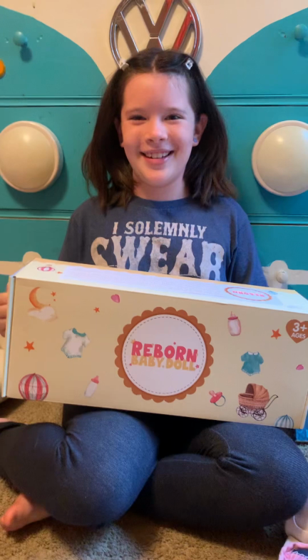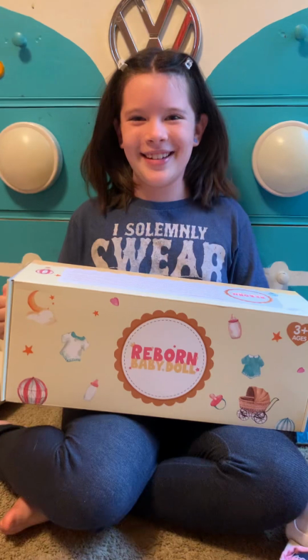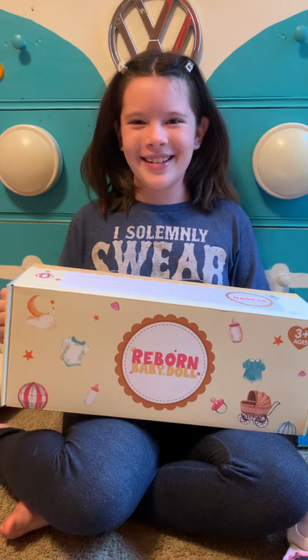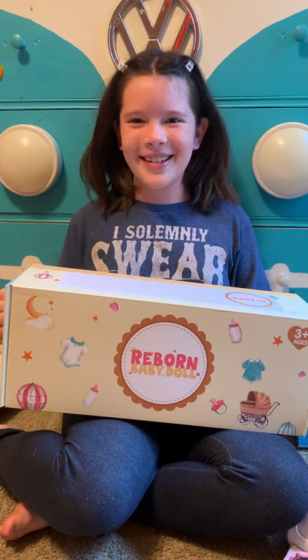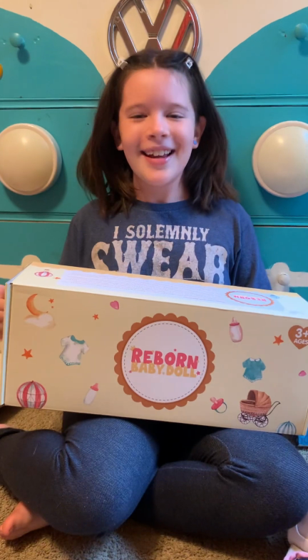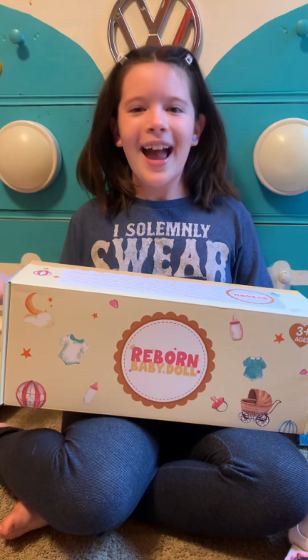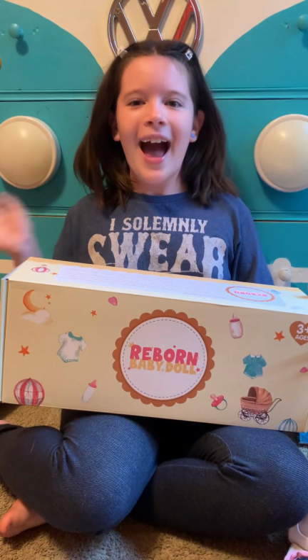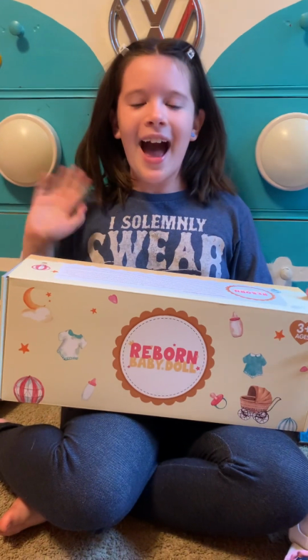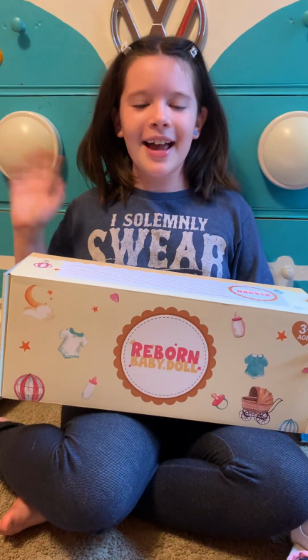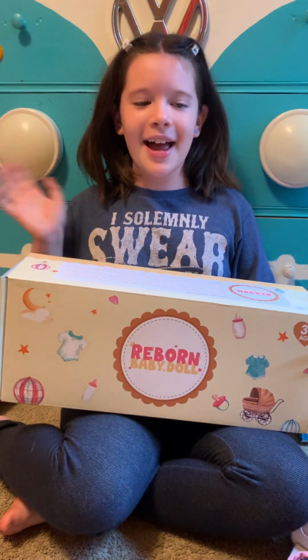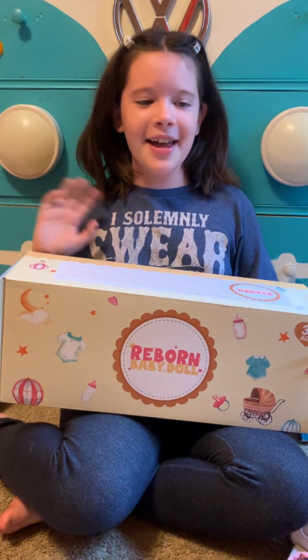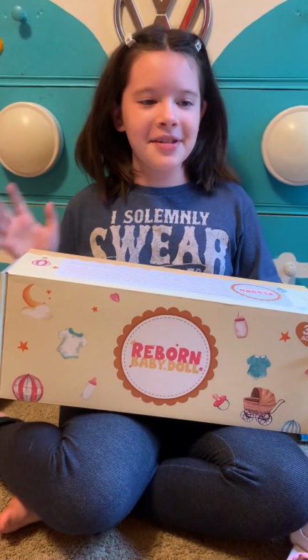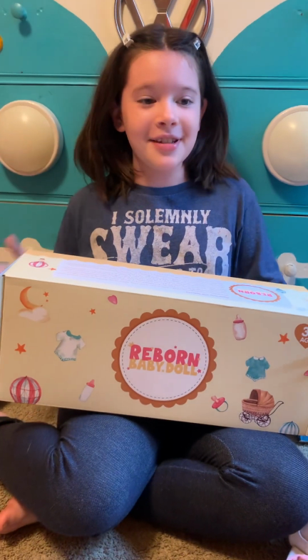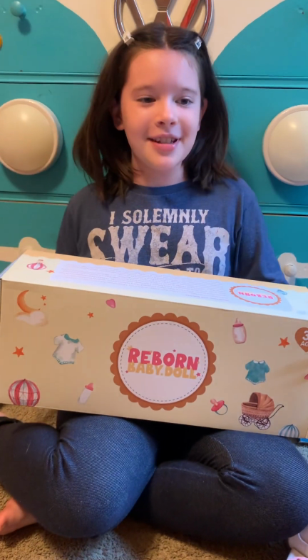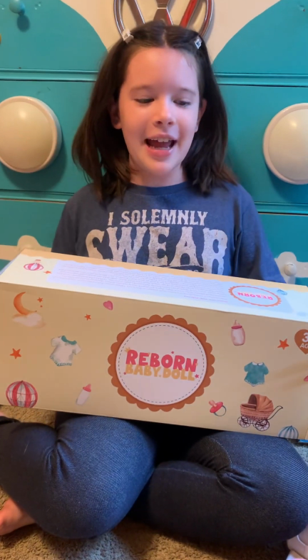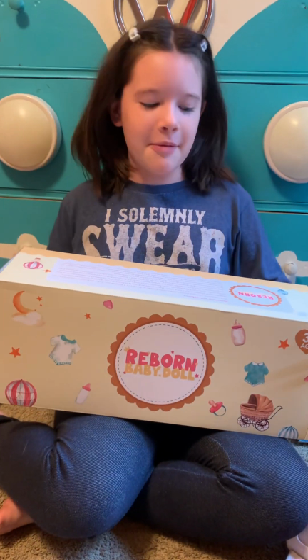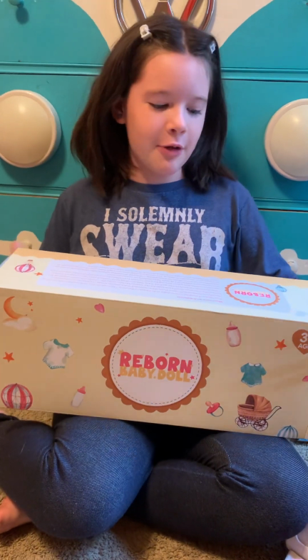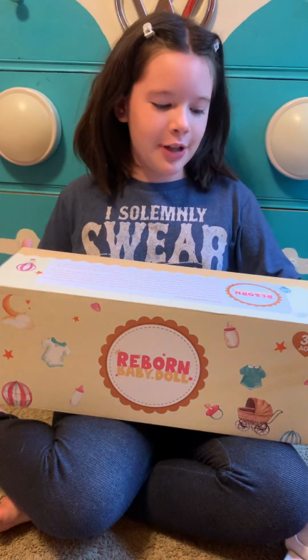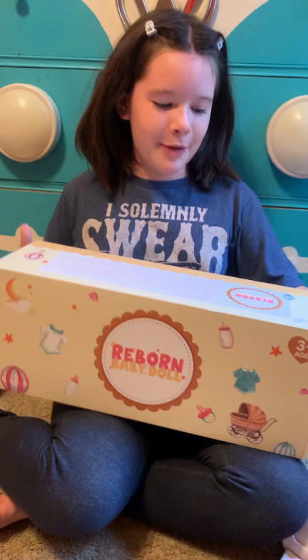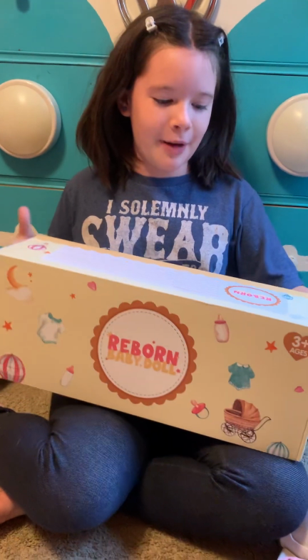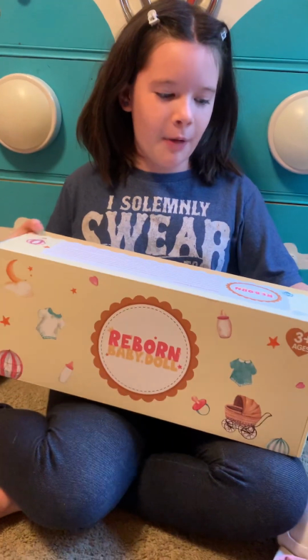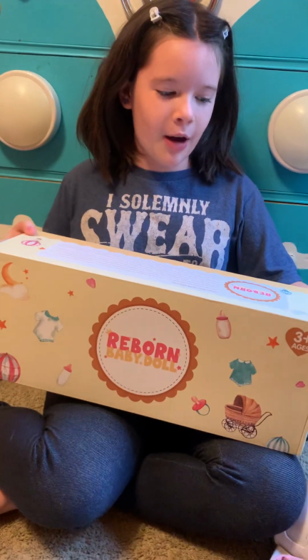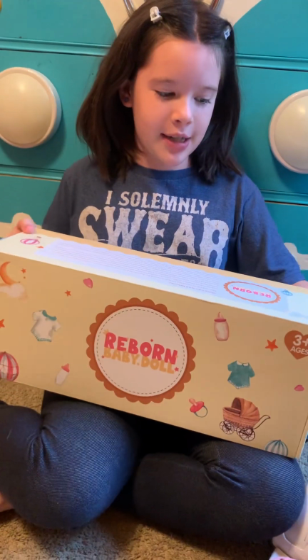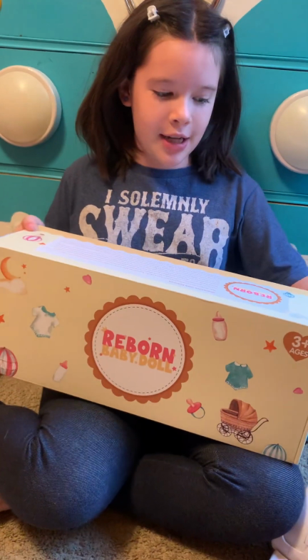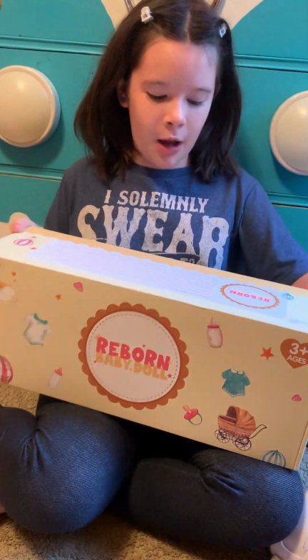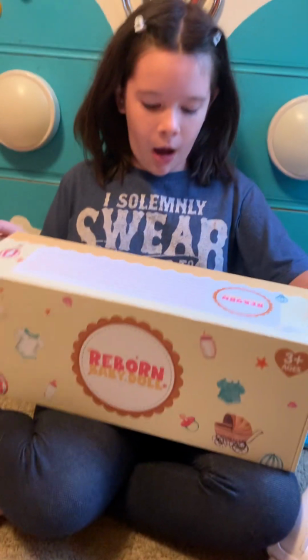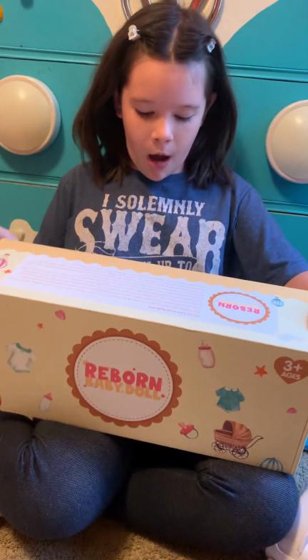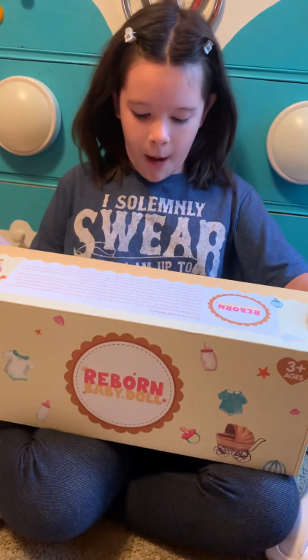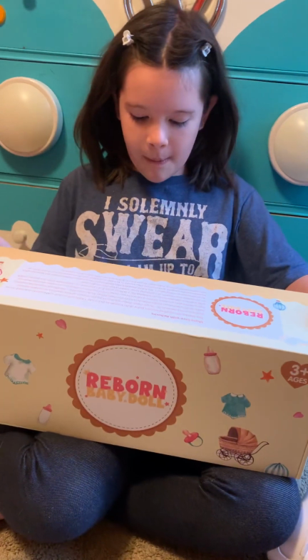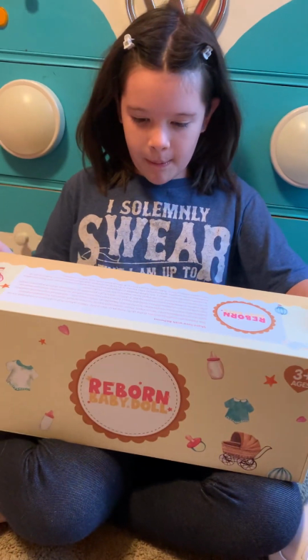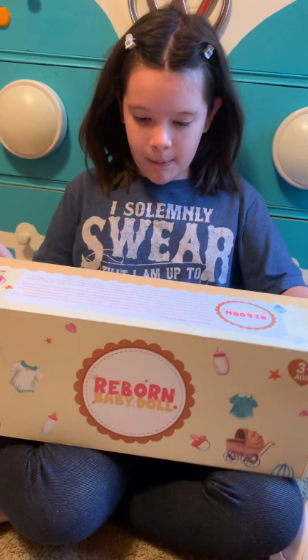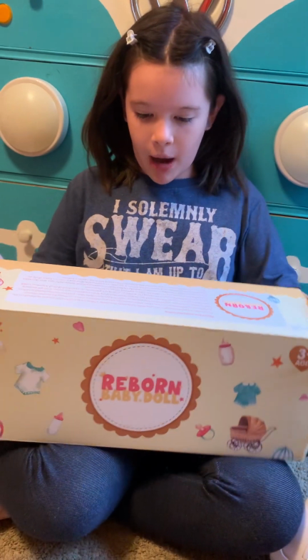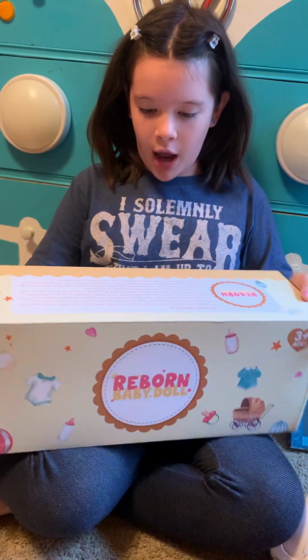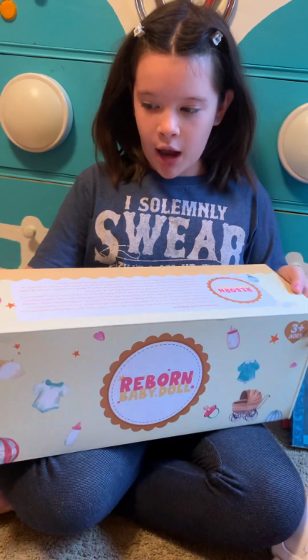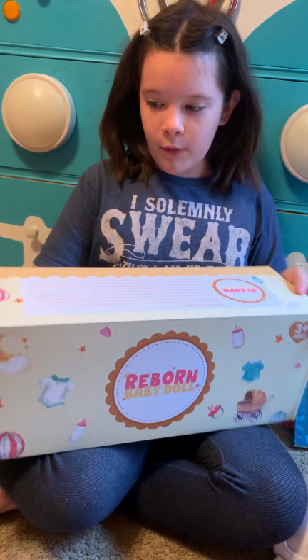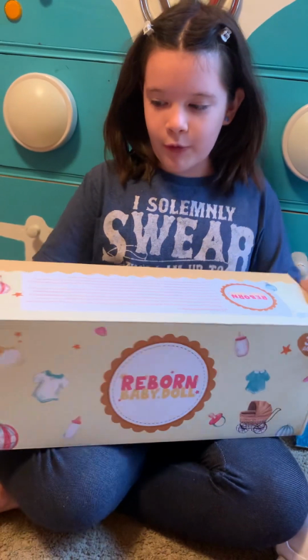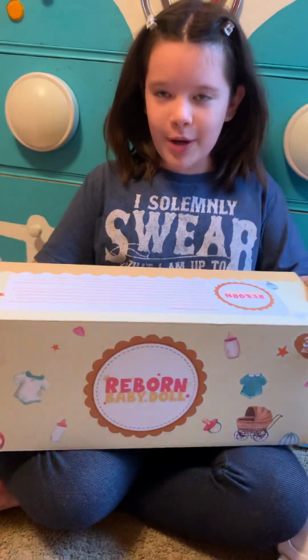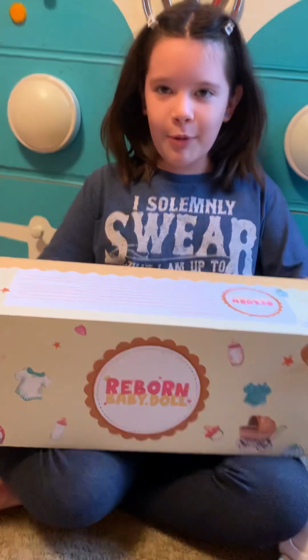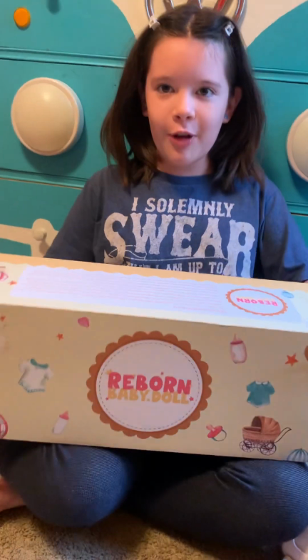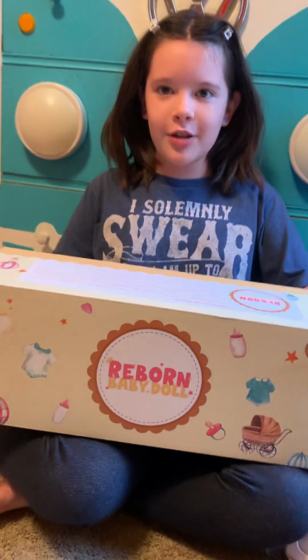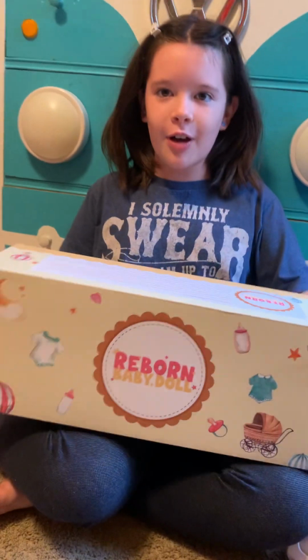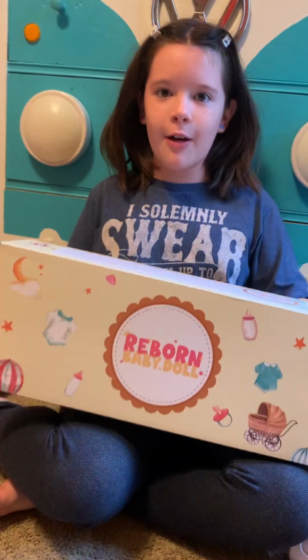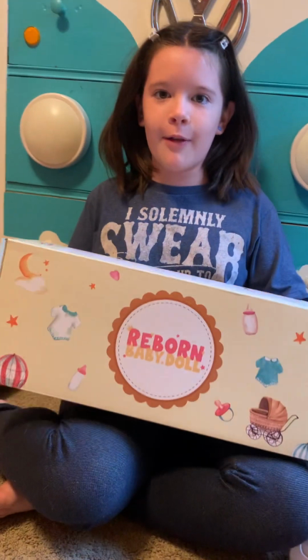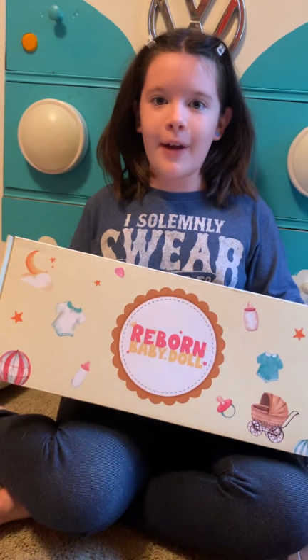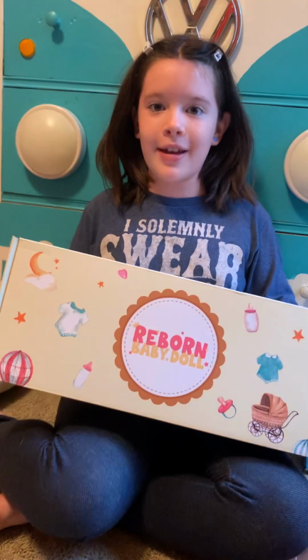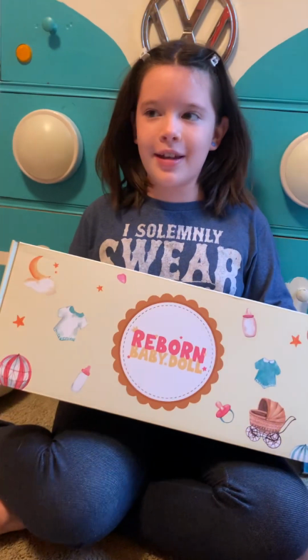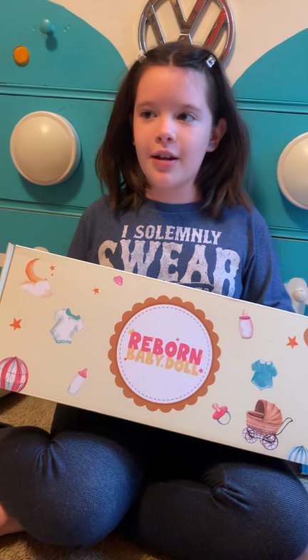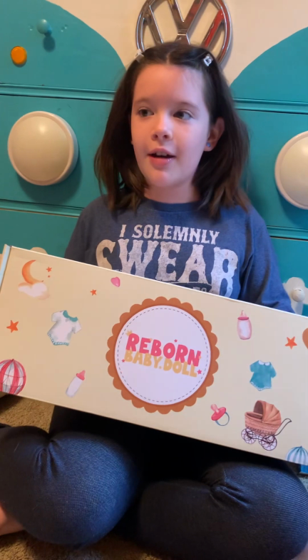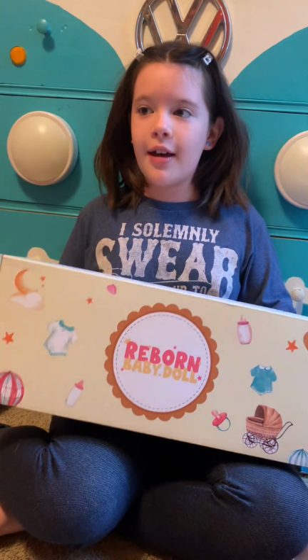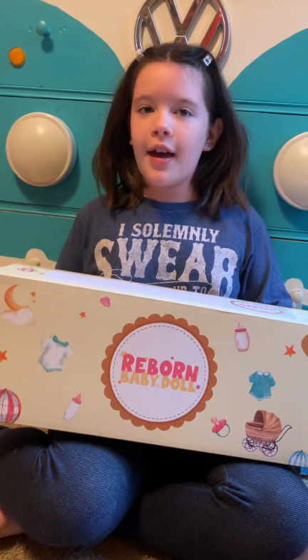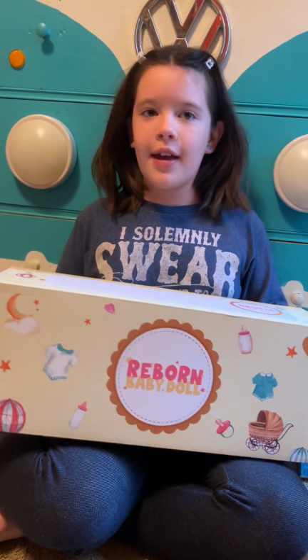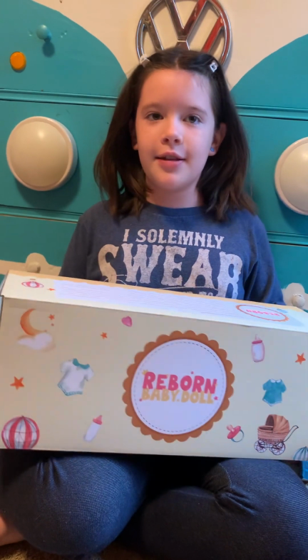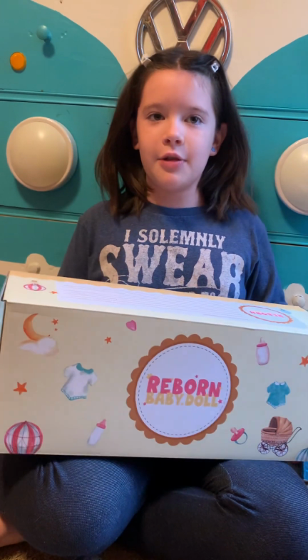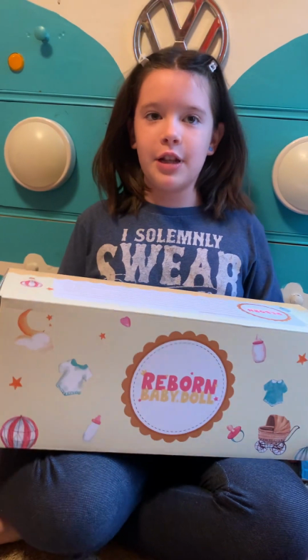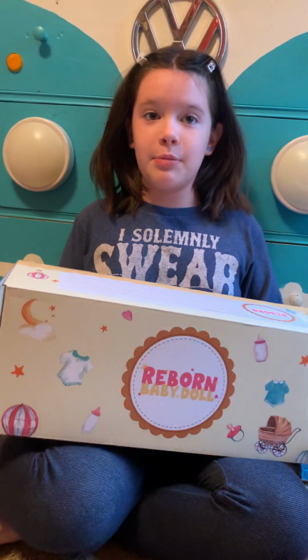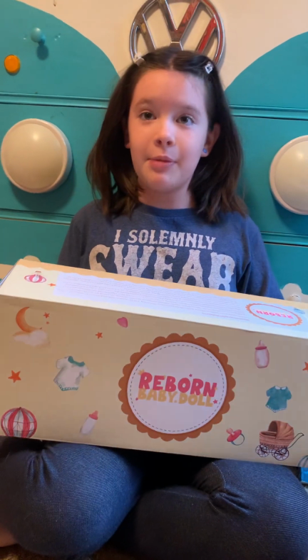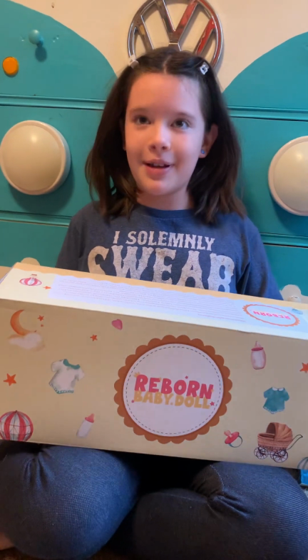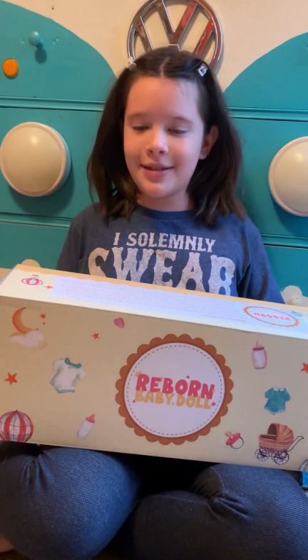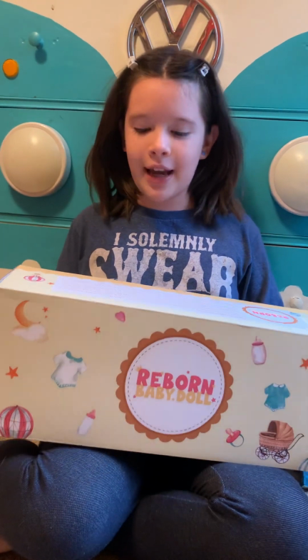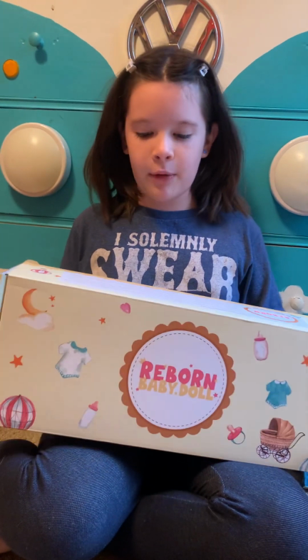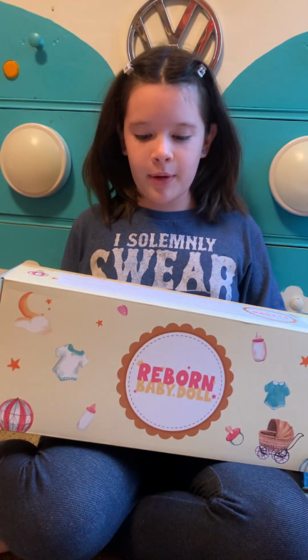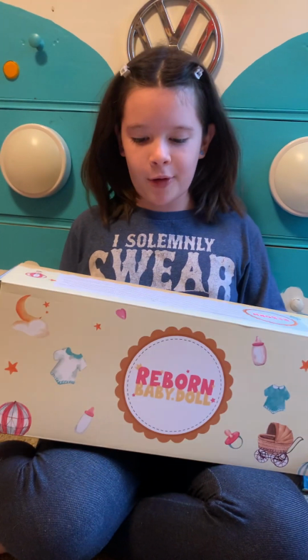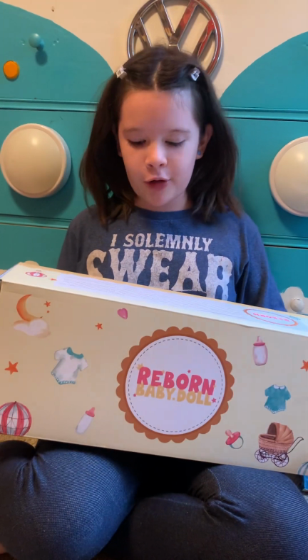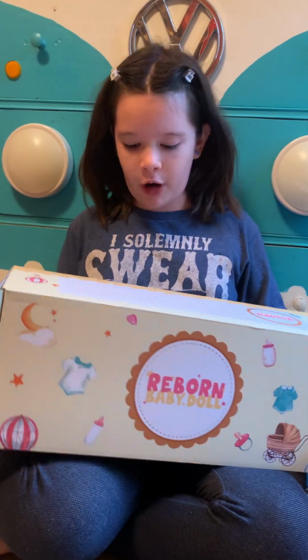Hi guys, so today I'm going to be unboxing my Reborn doll right here. It is going to be my second Reborn doll.